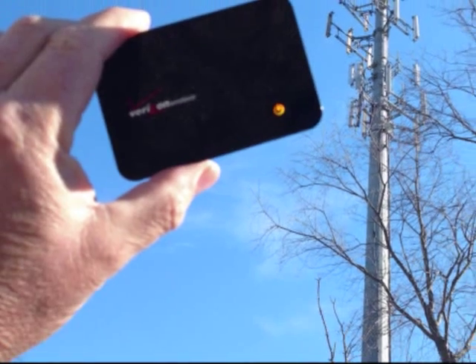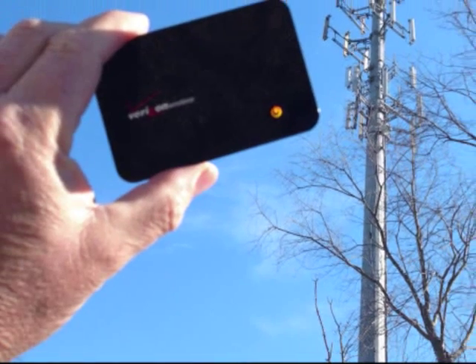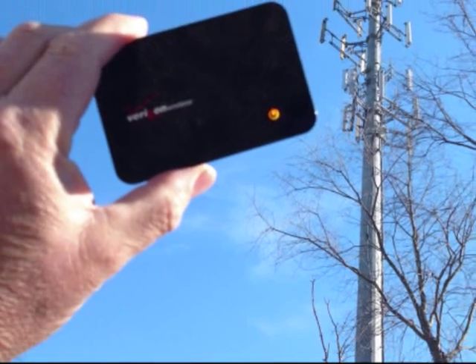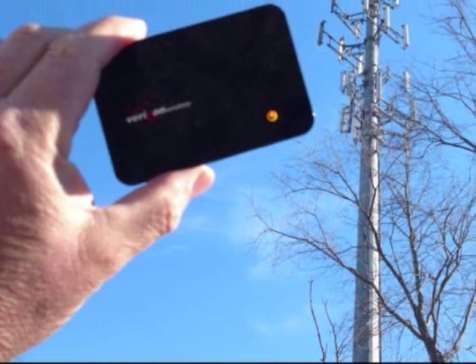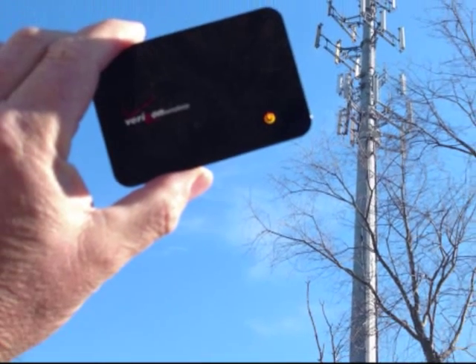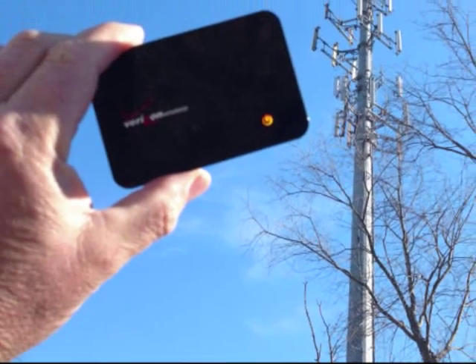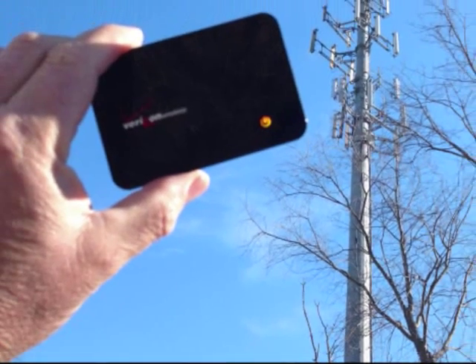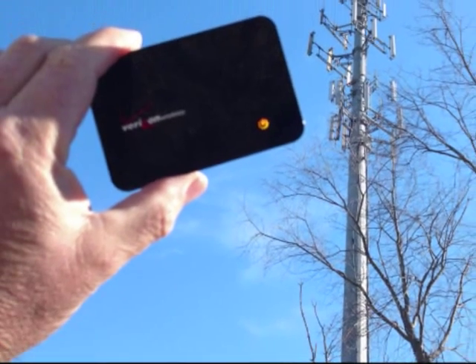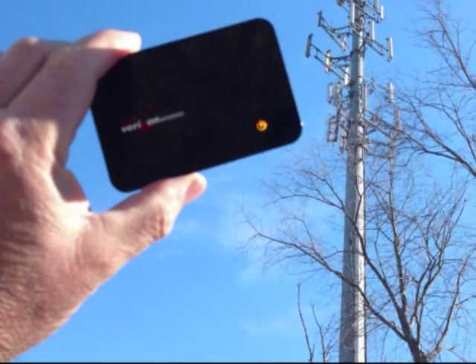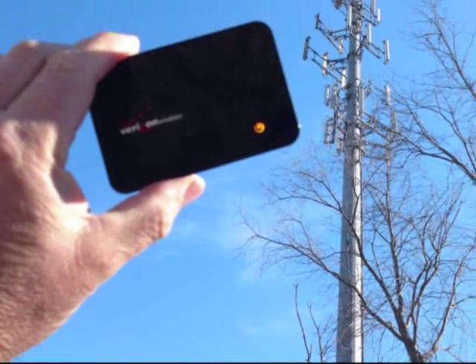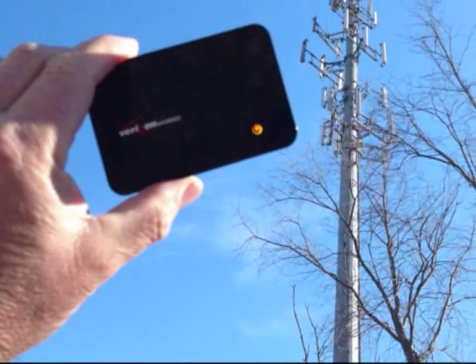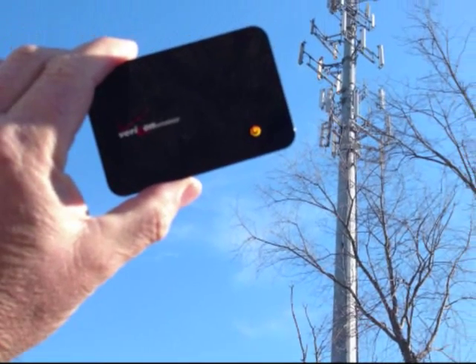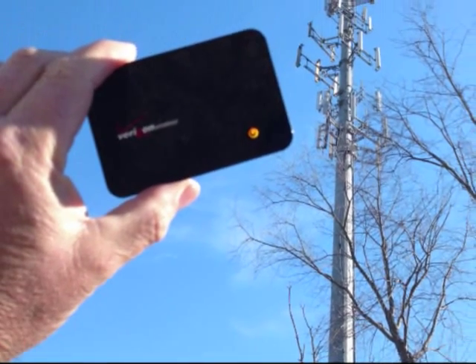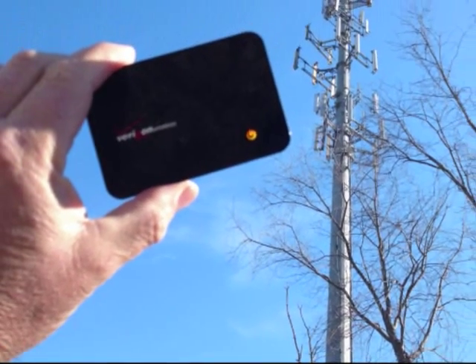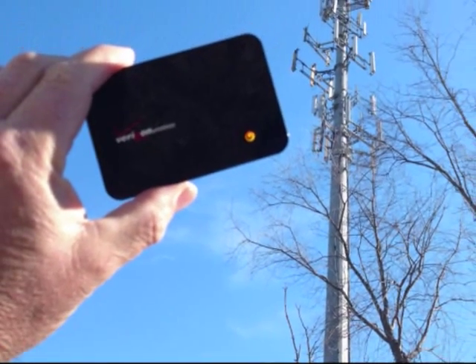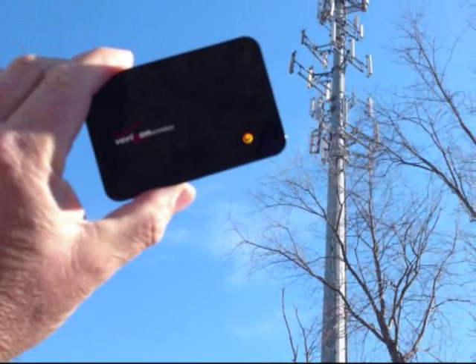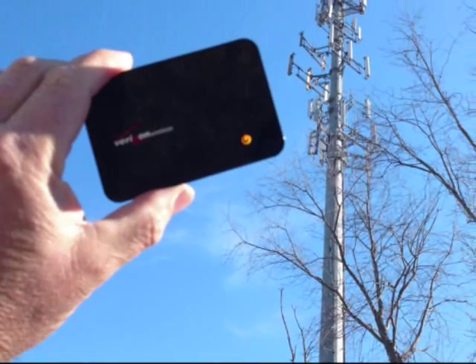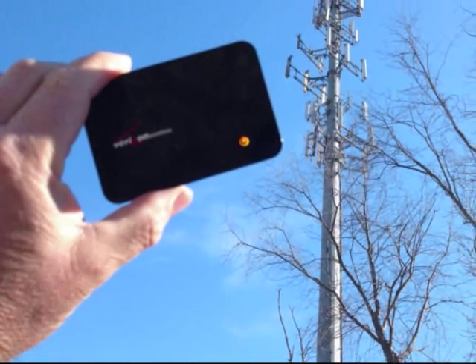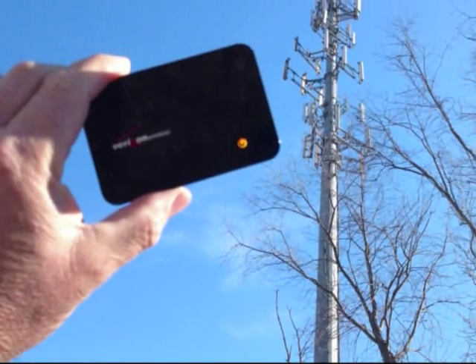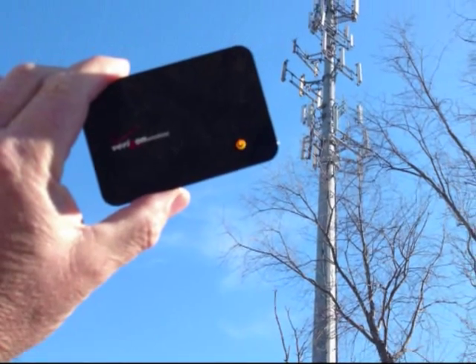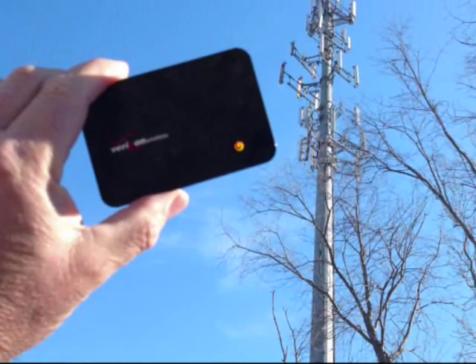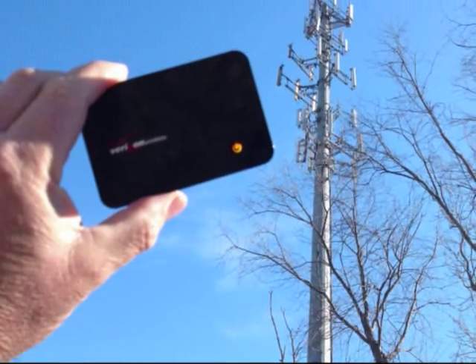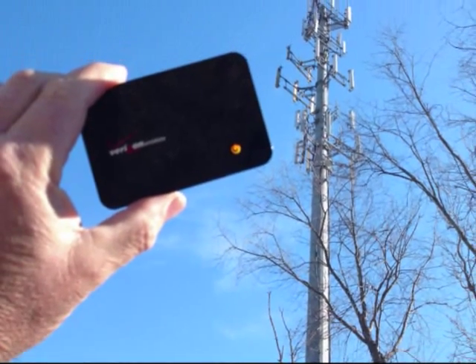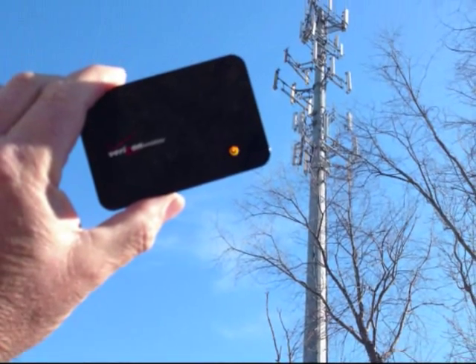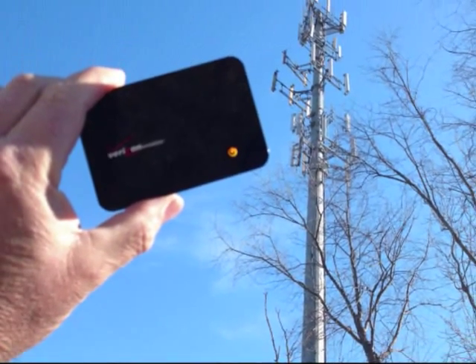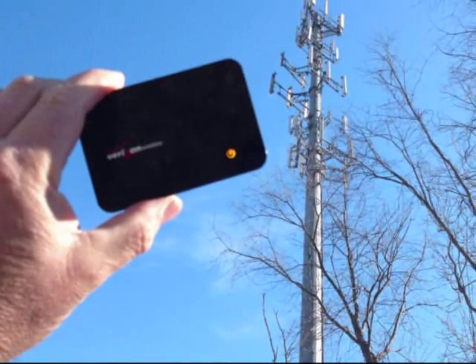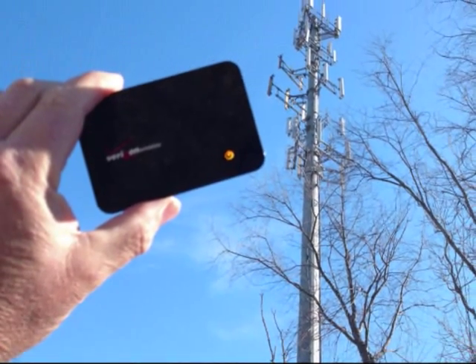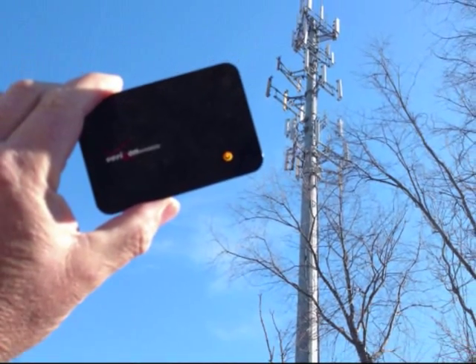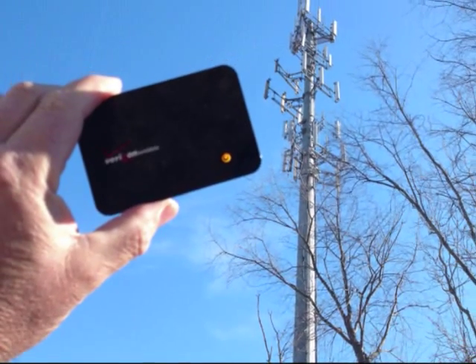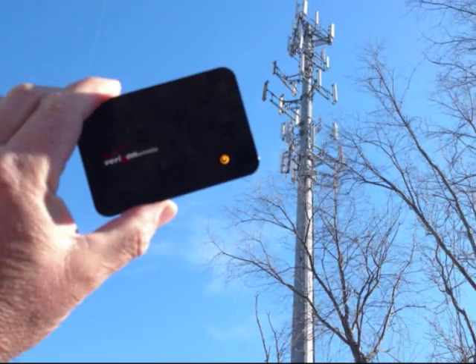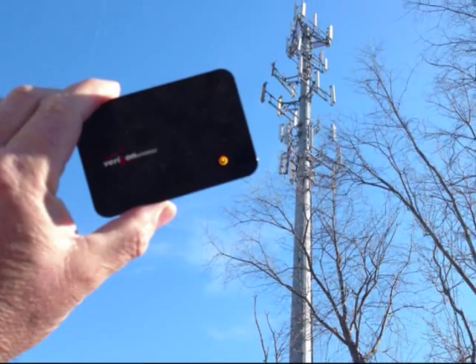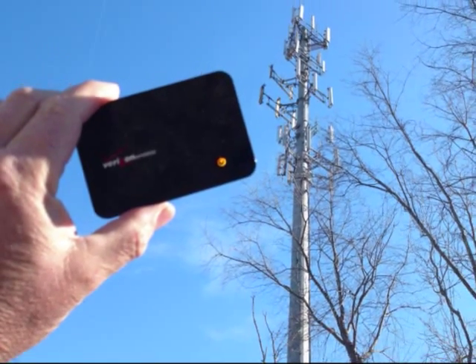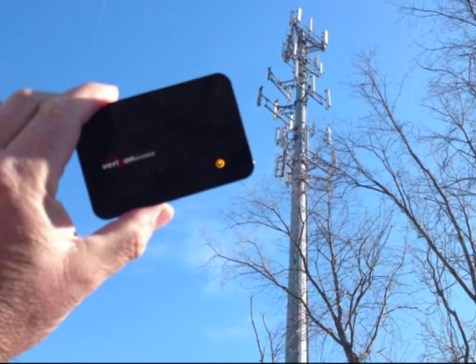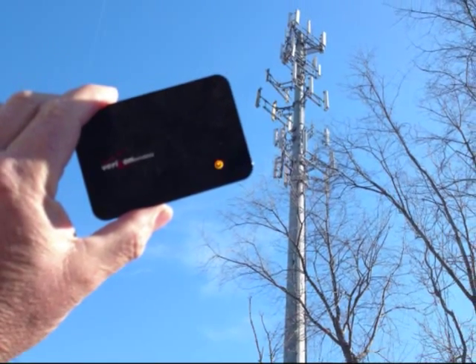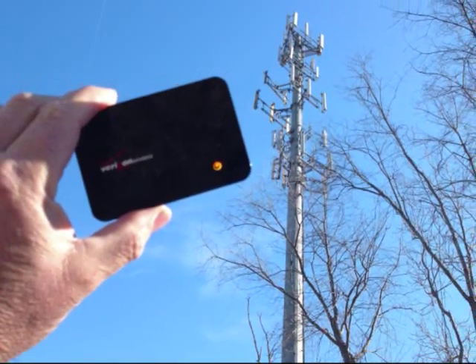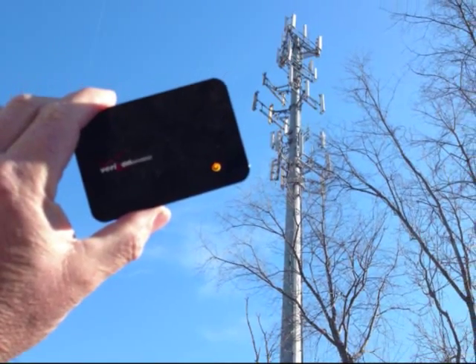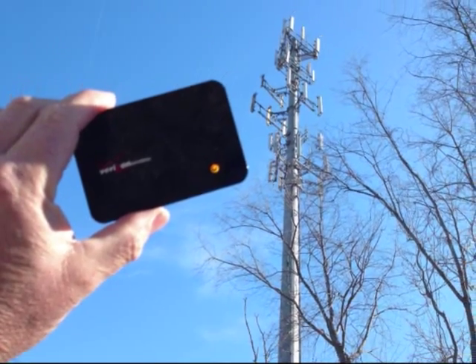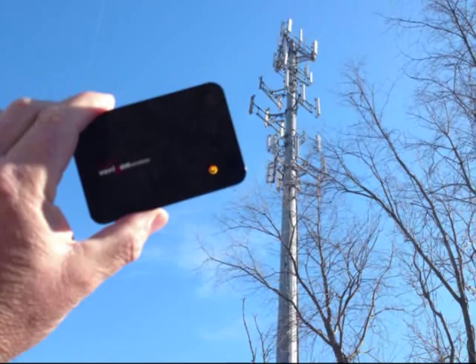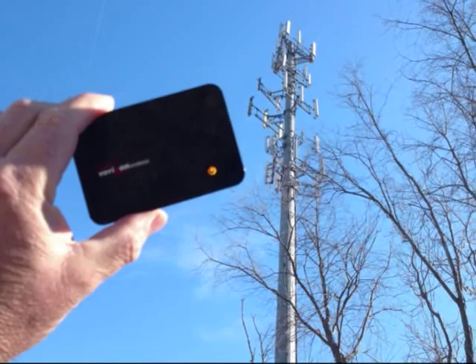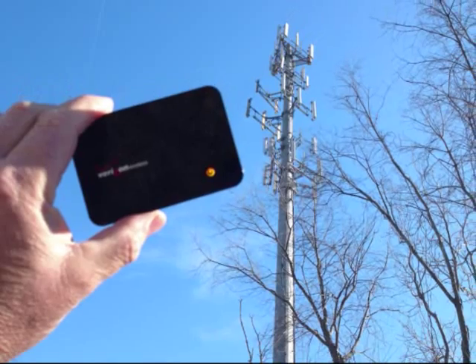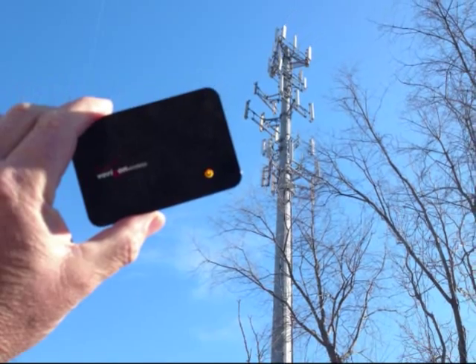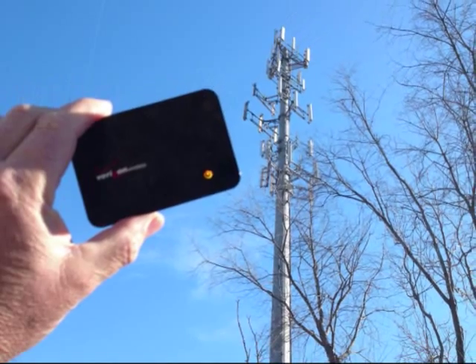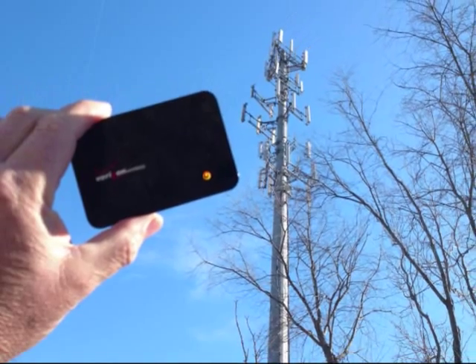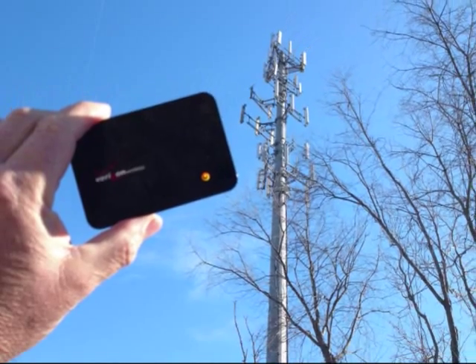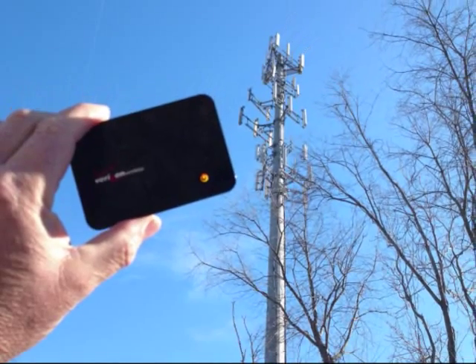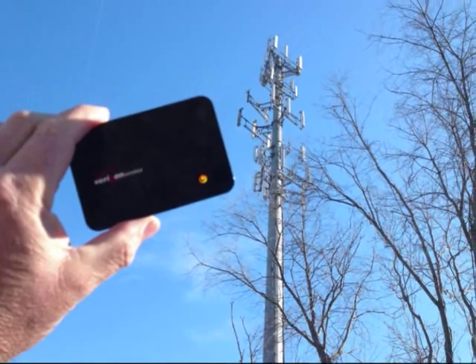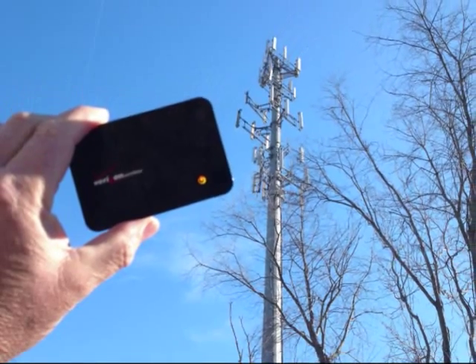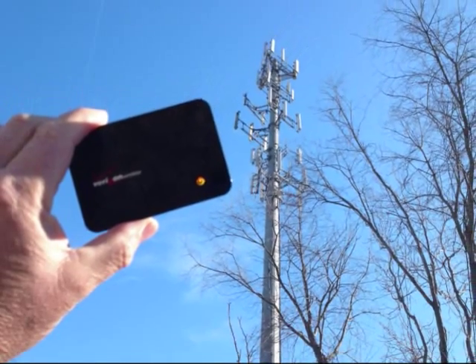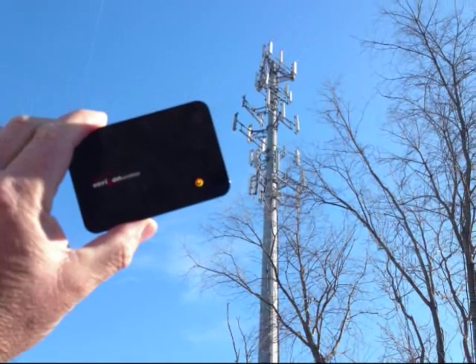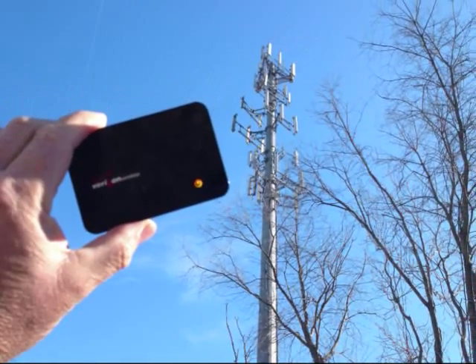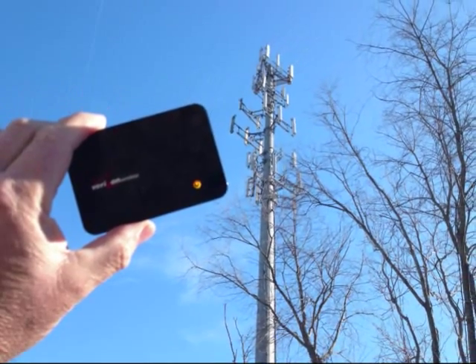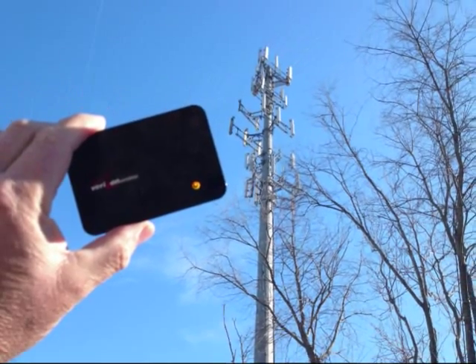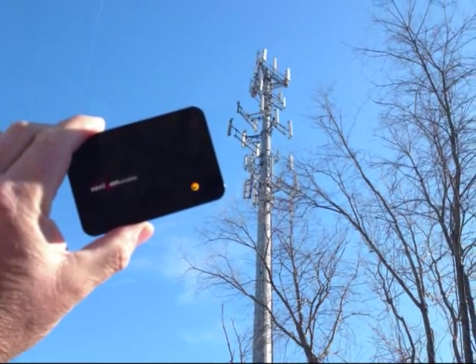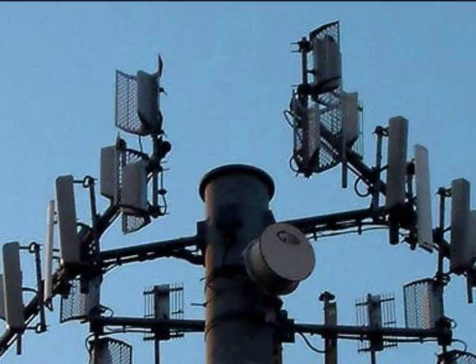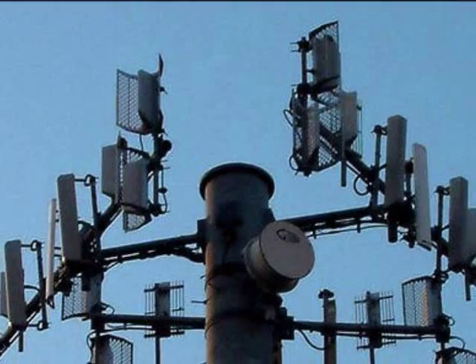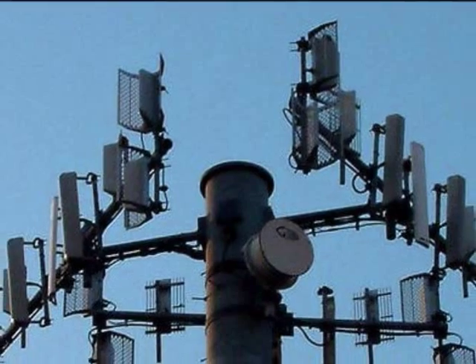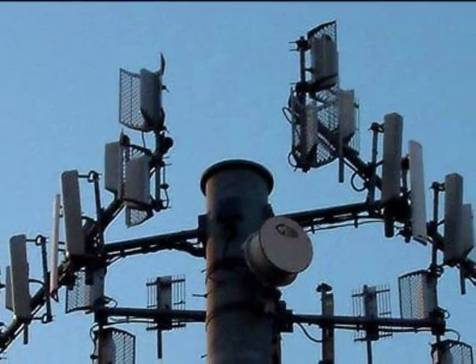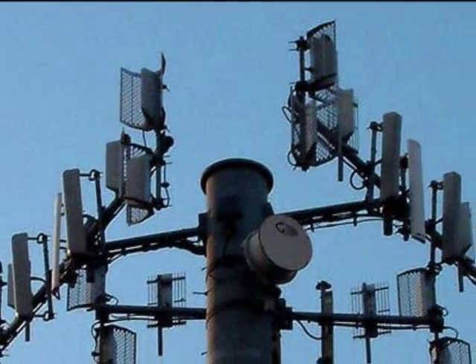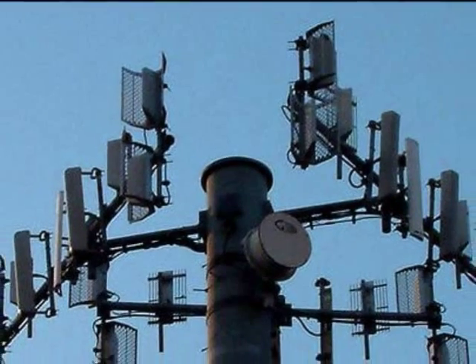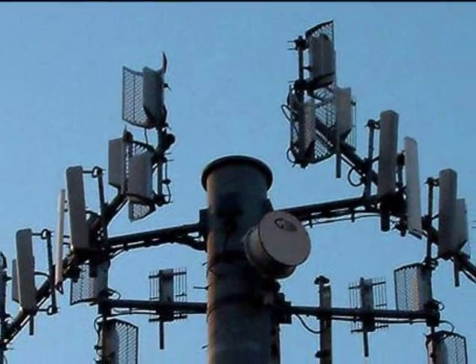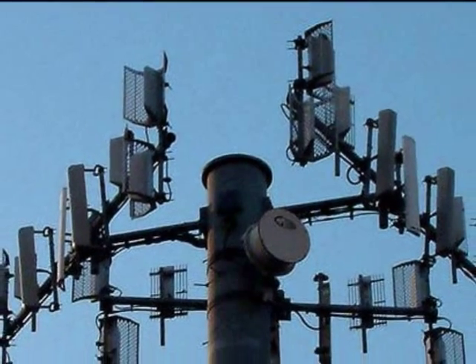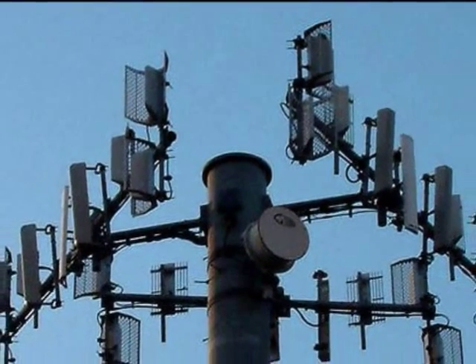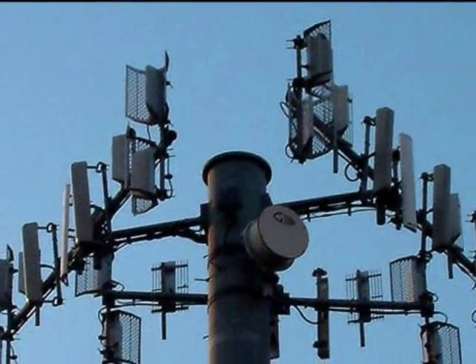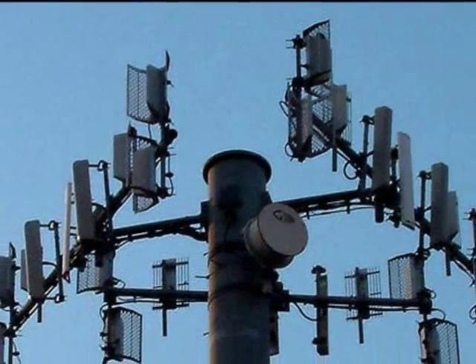One of our customers took a road trip from Florida to North Carolina, and he found eight different interceptors on that trip.